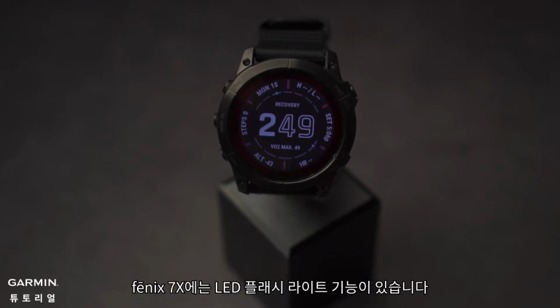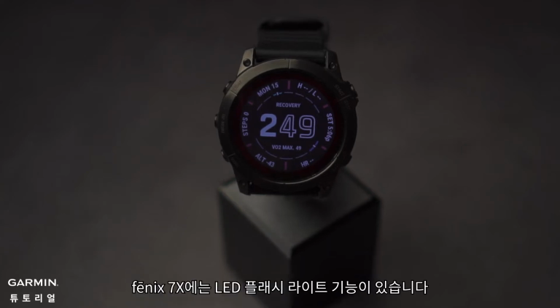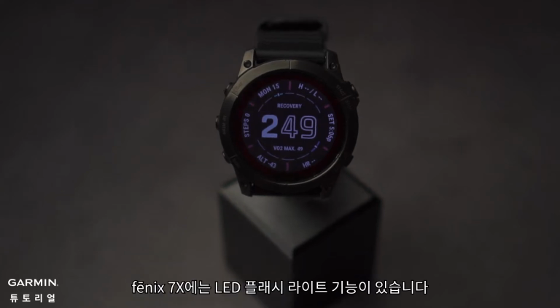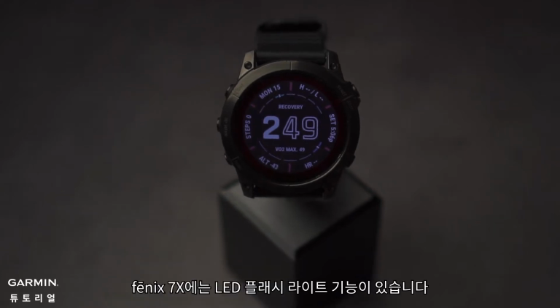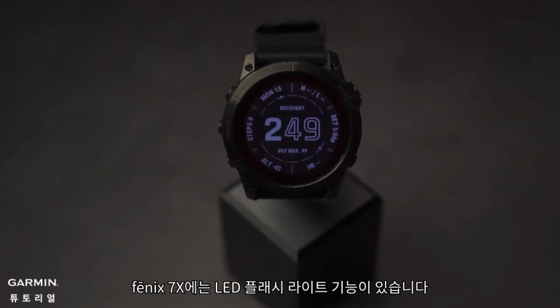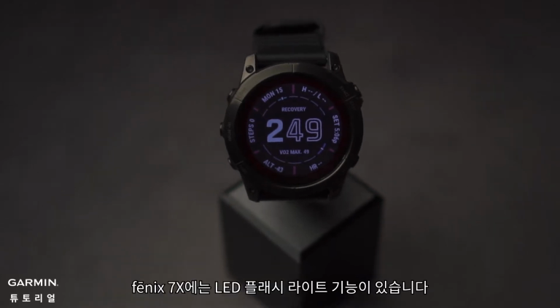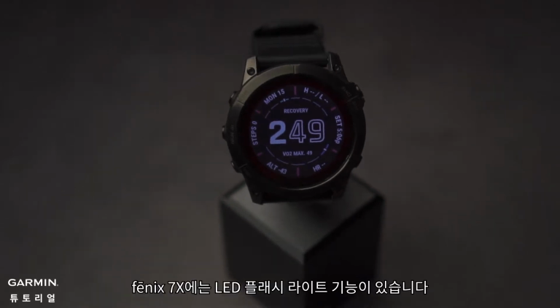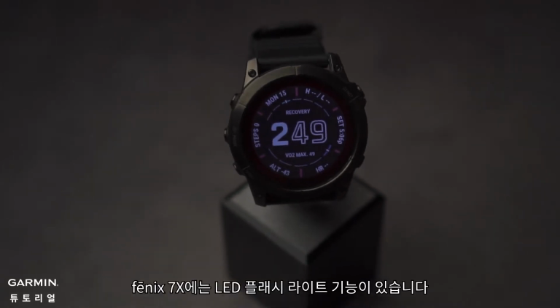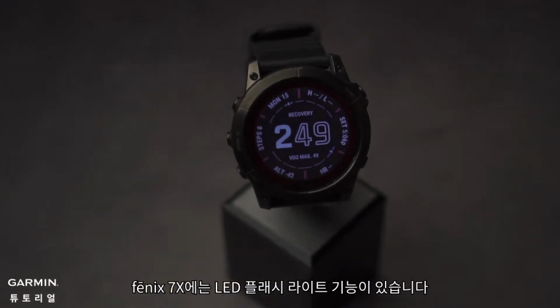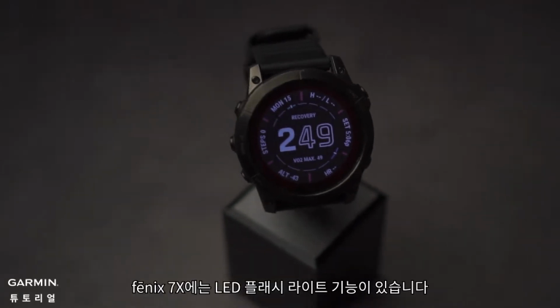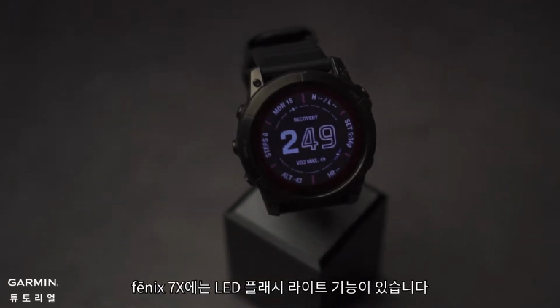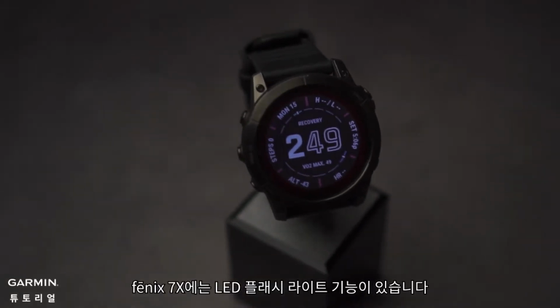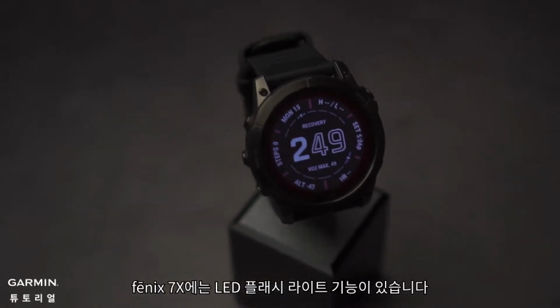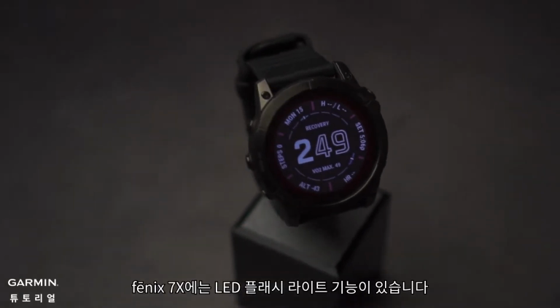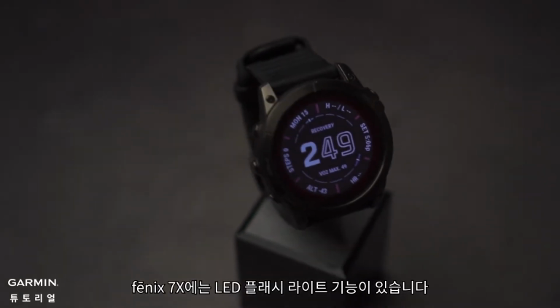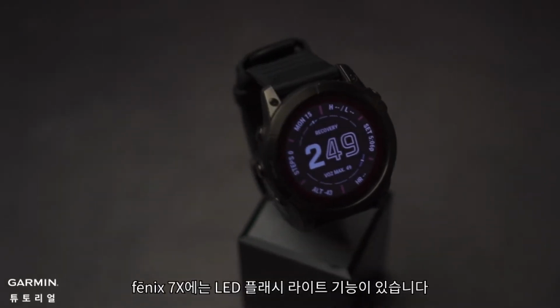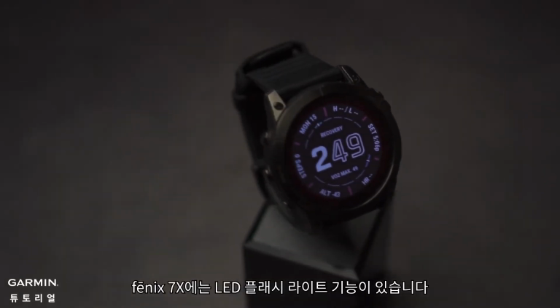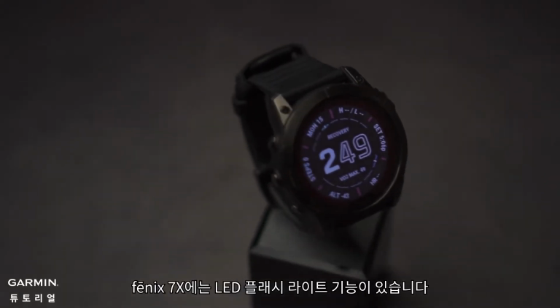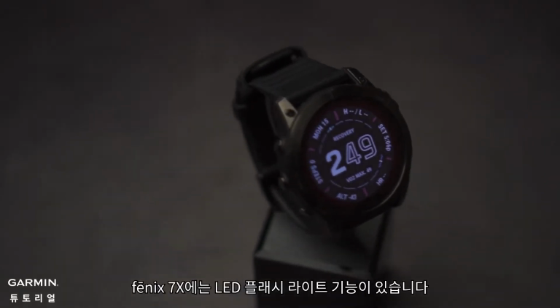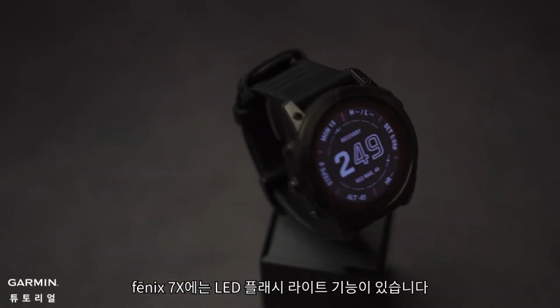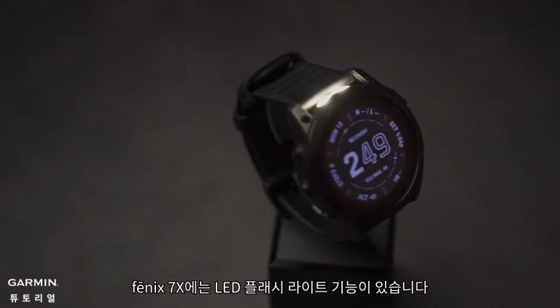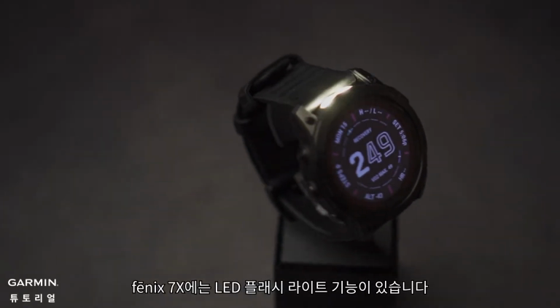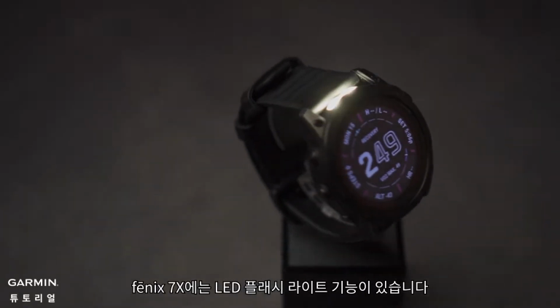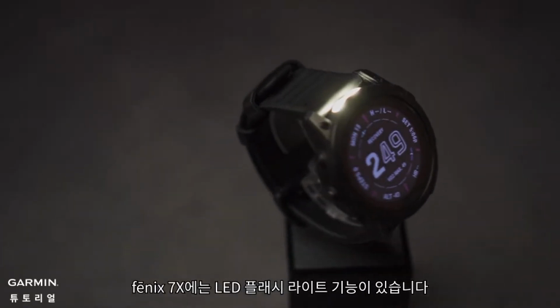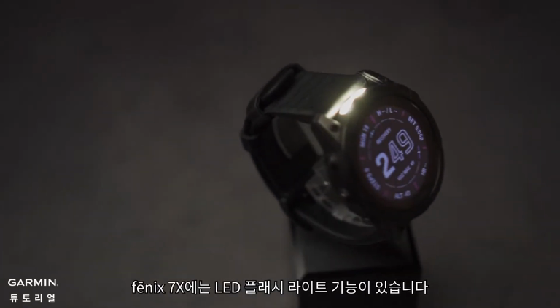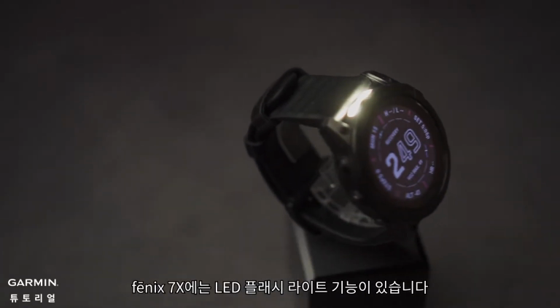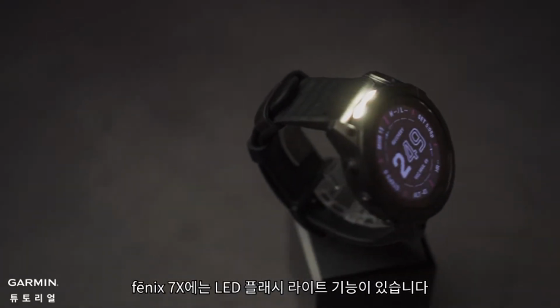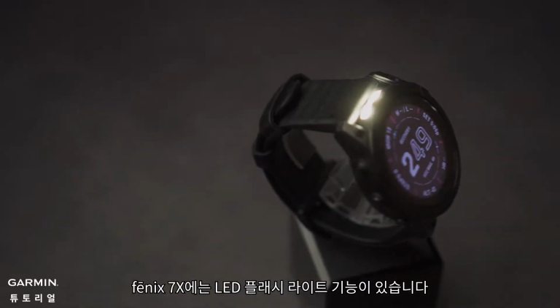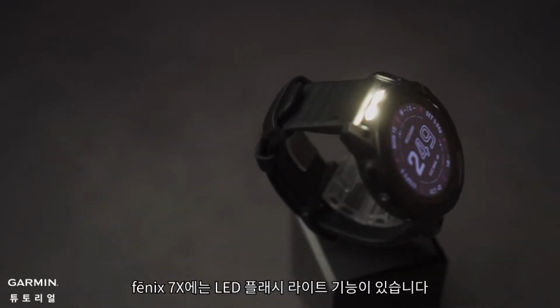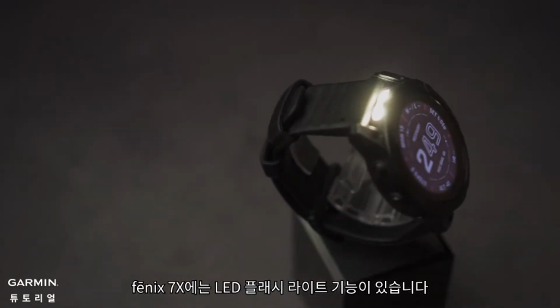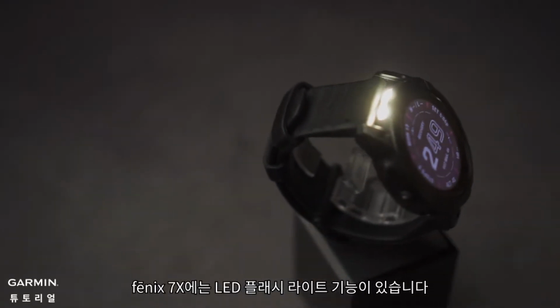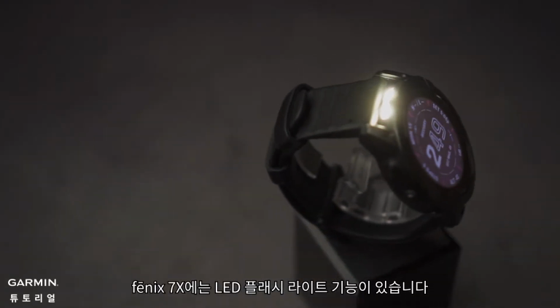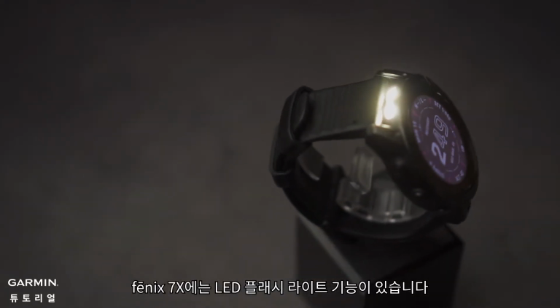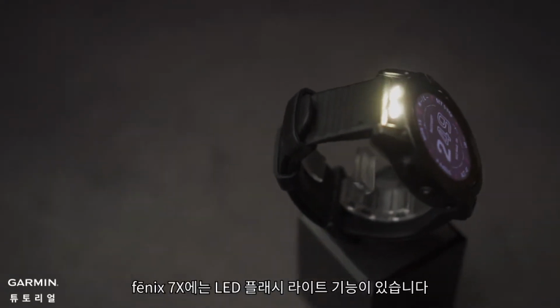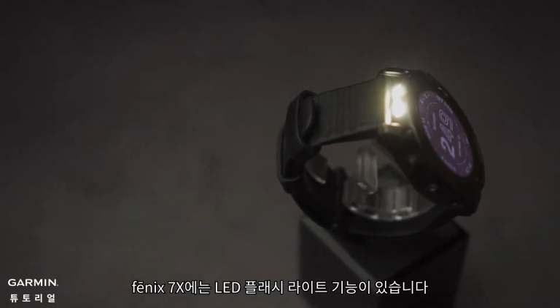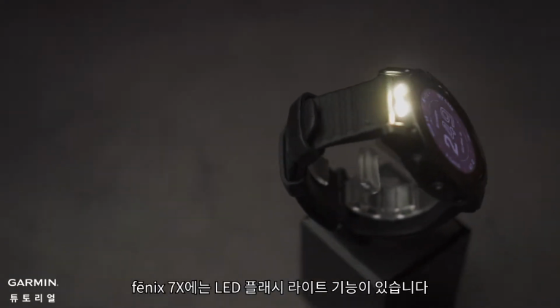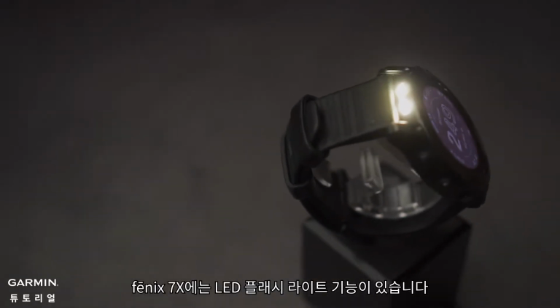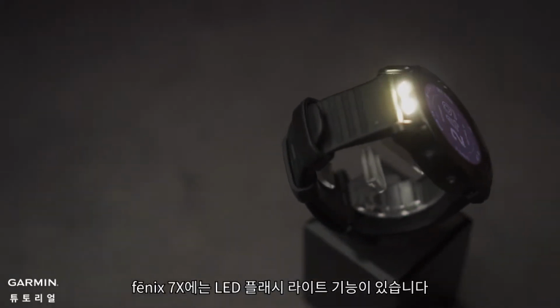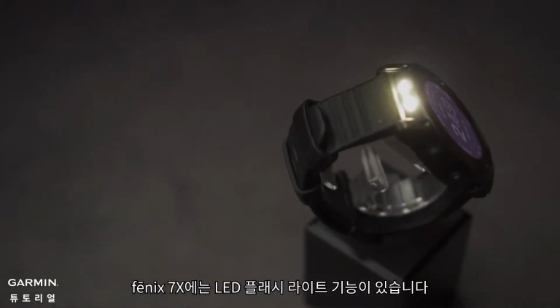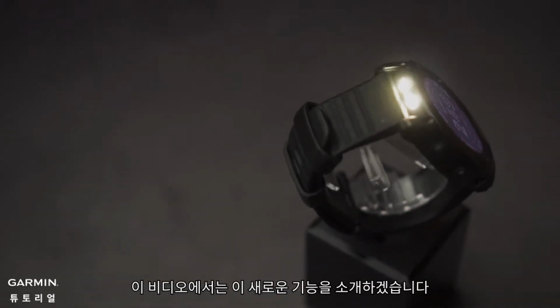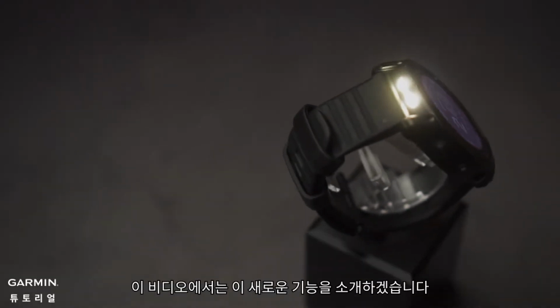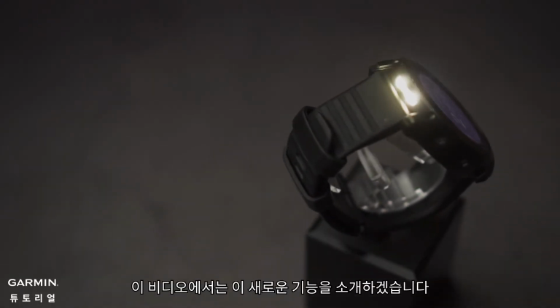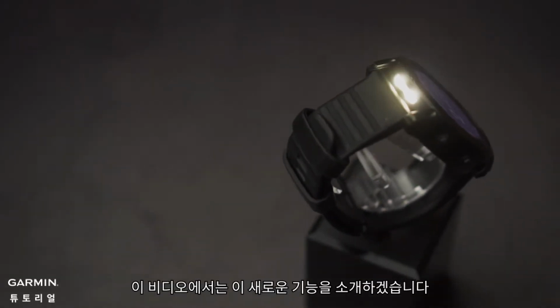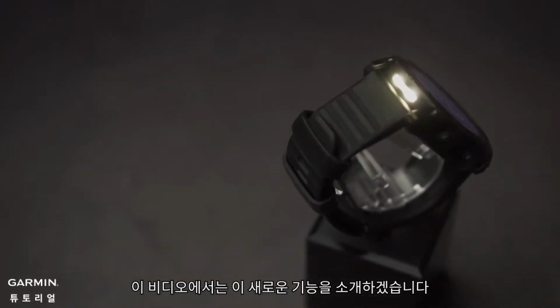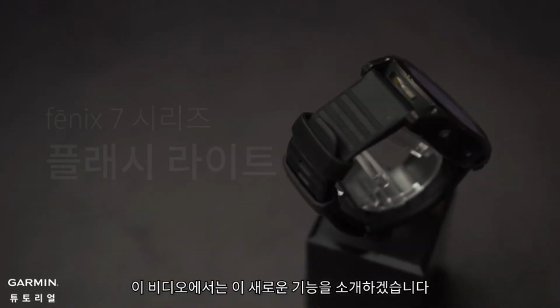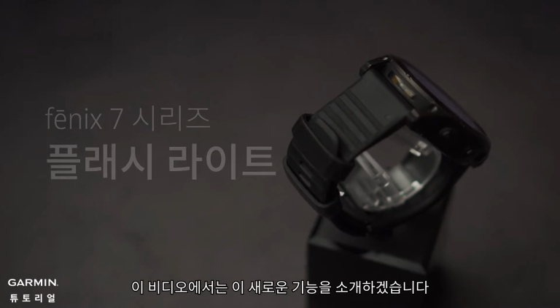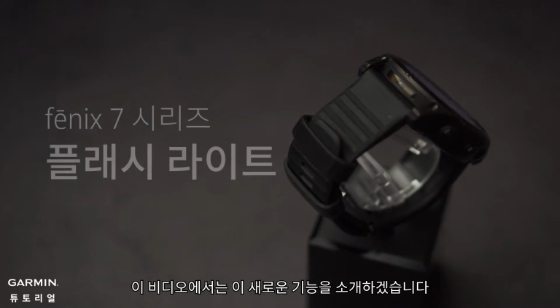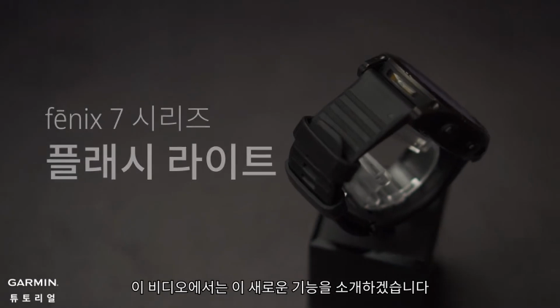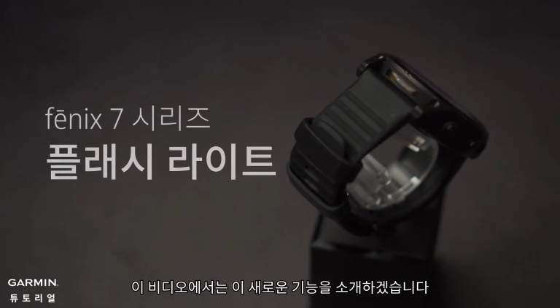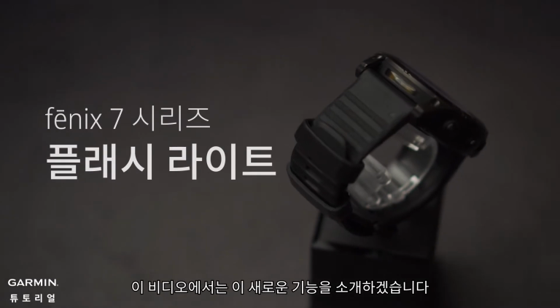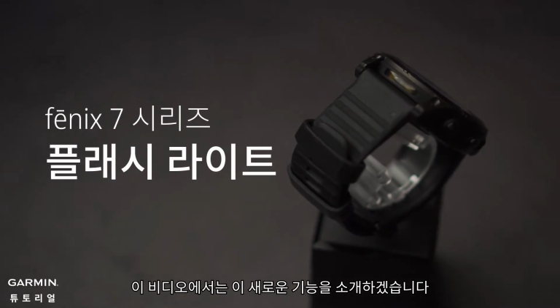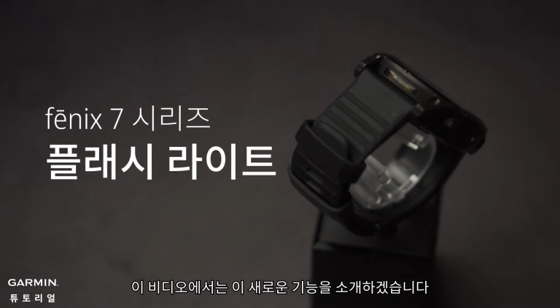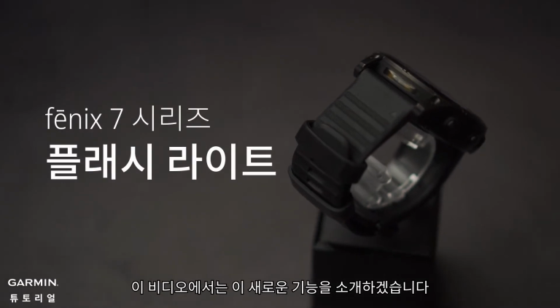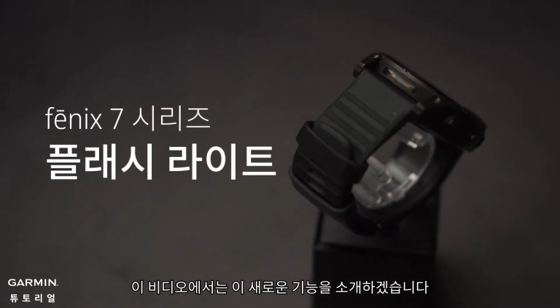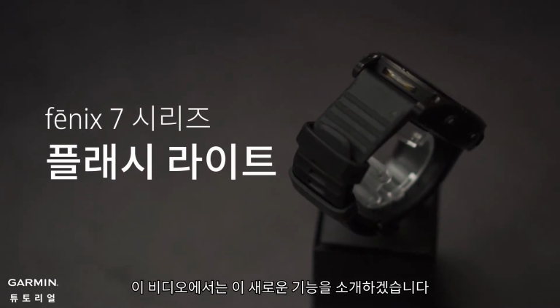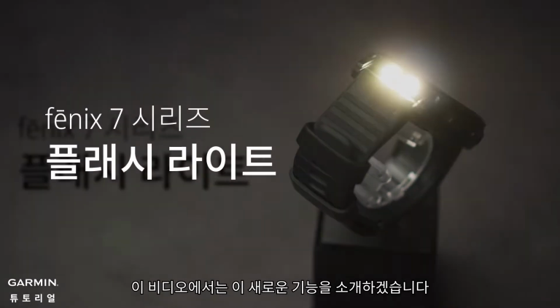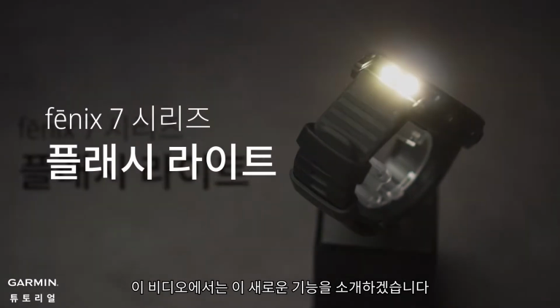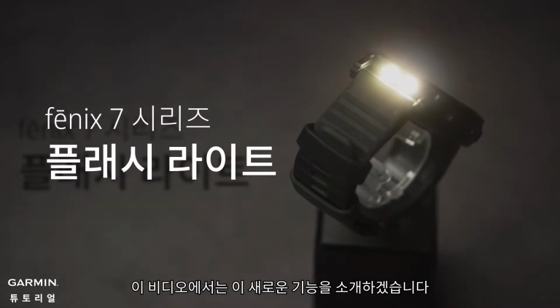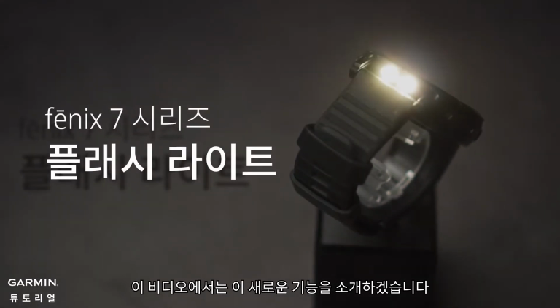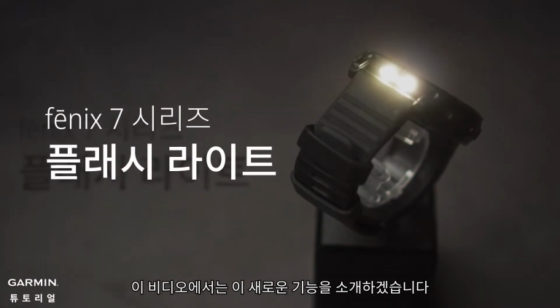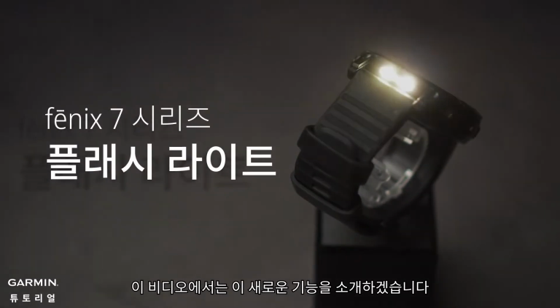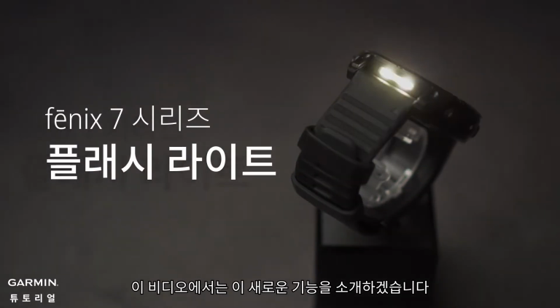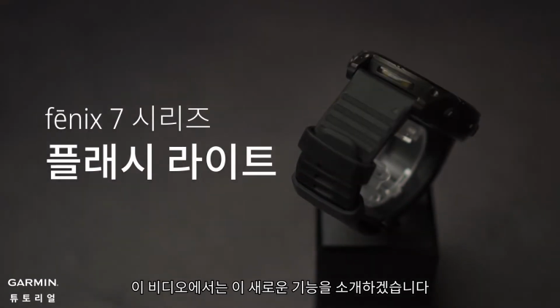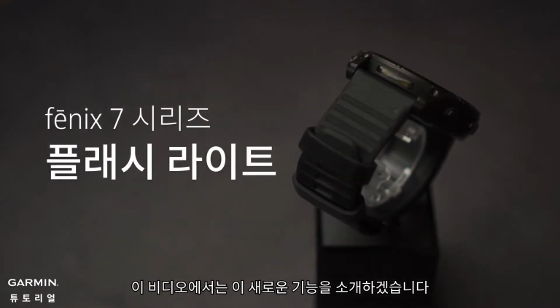The Phoenix 7X features a brand new LED flashlight. In this video, we will introduce its new features.